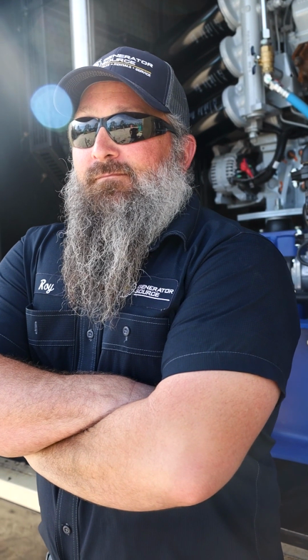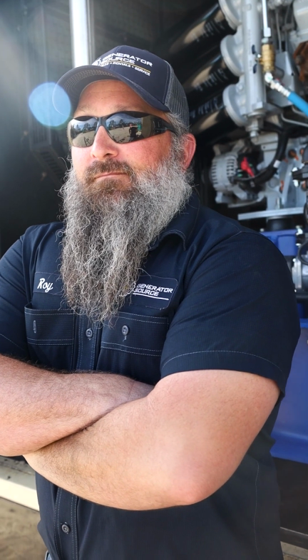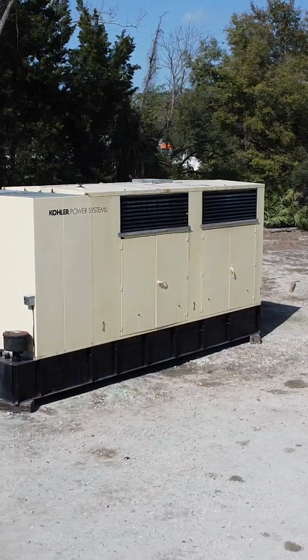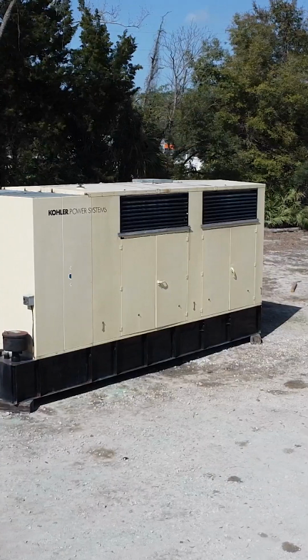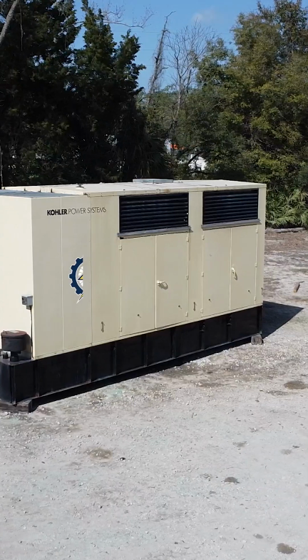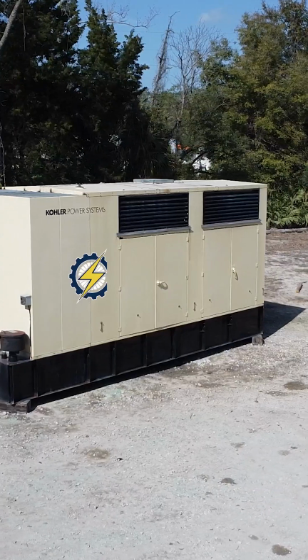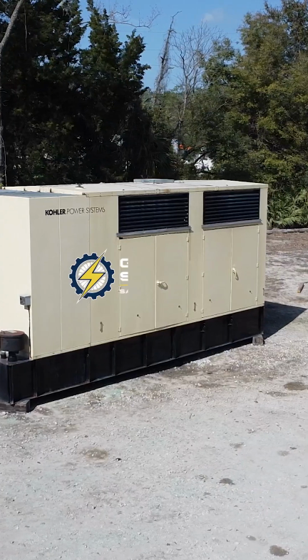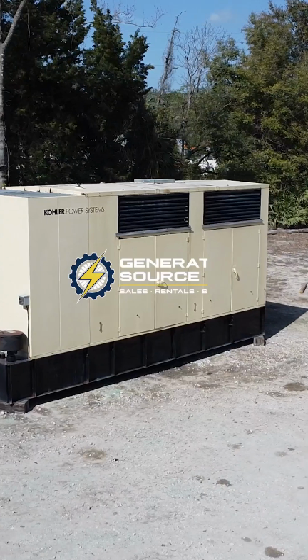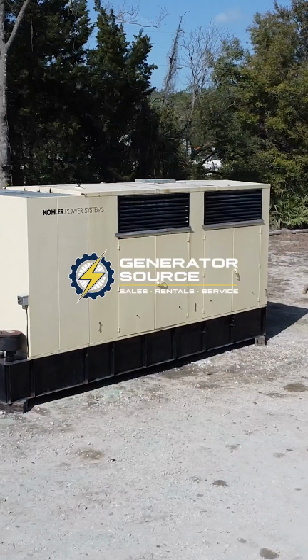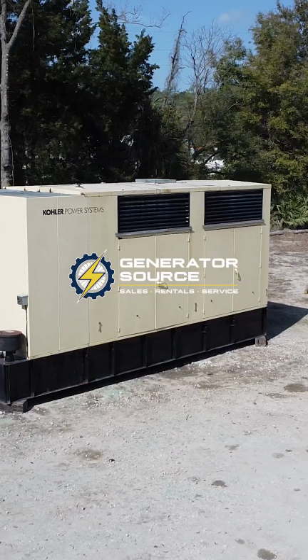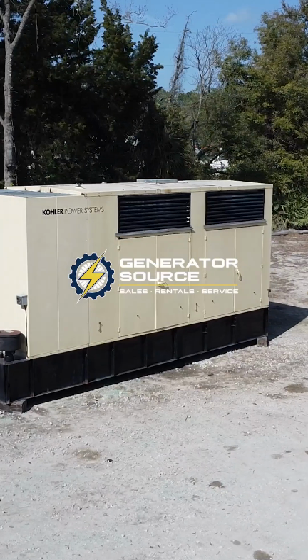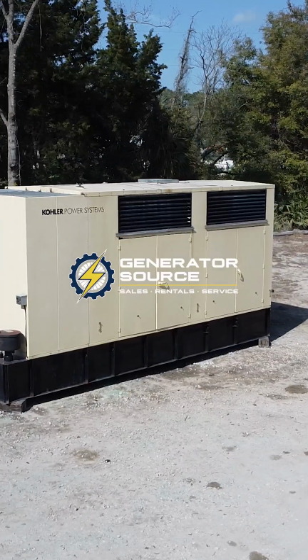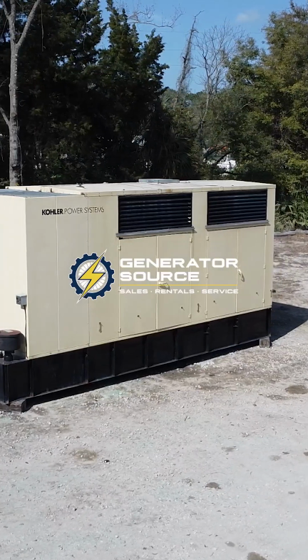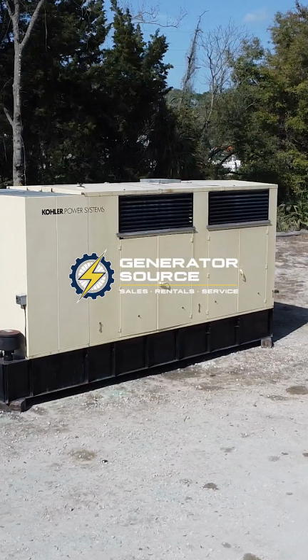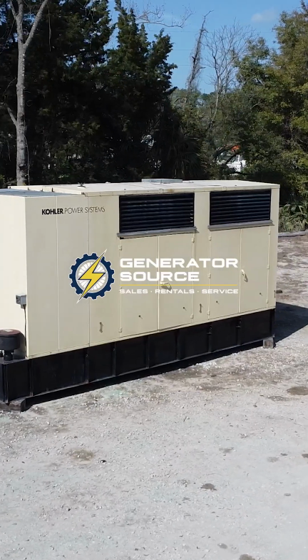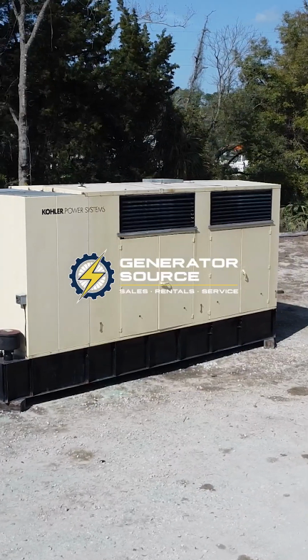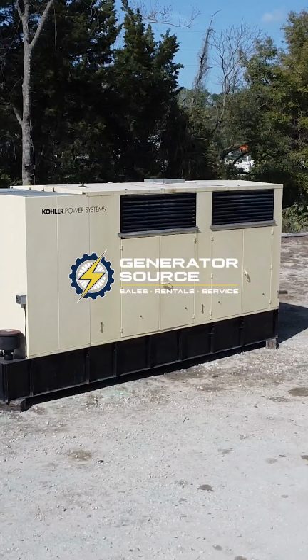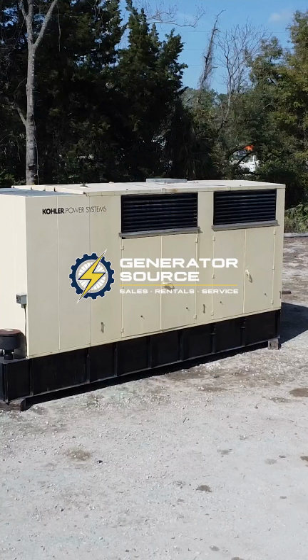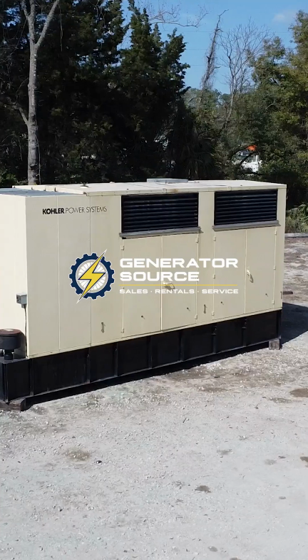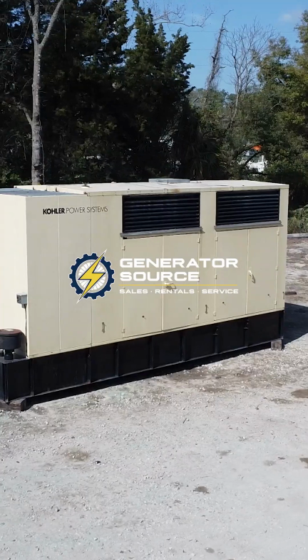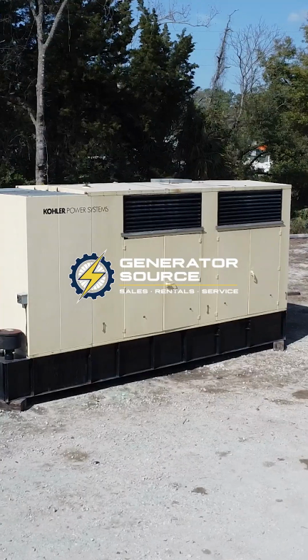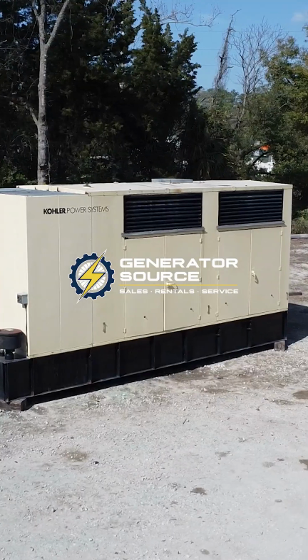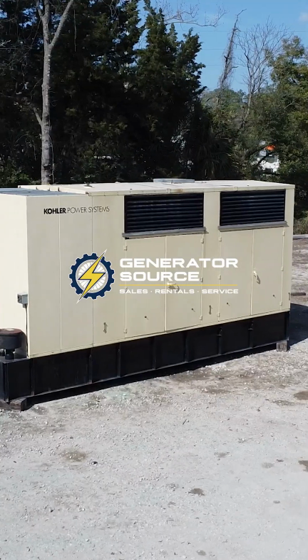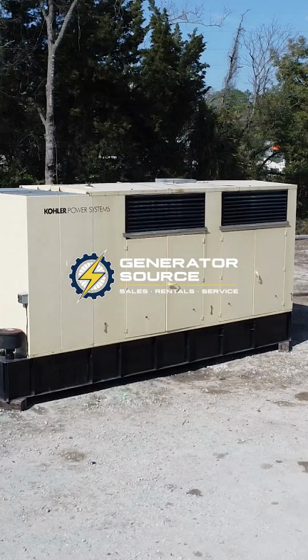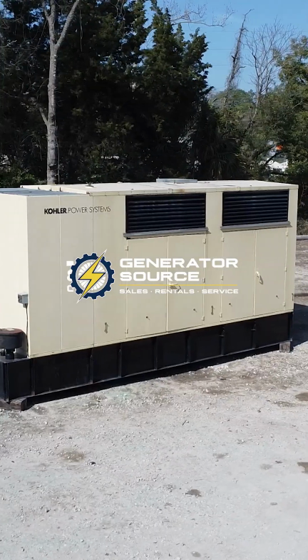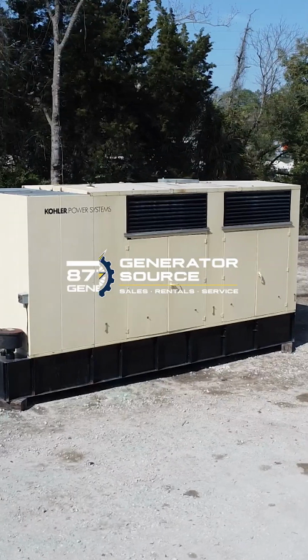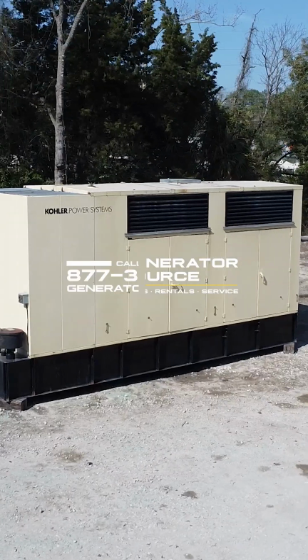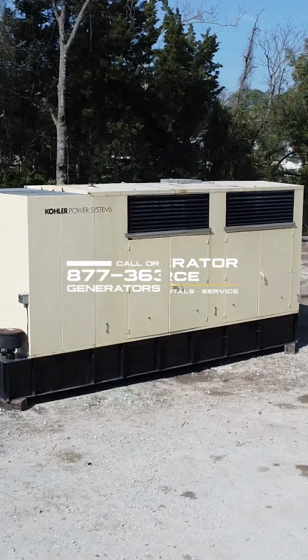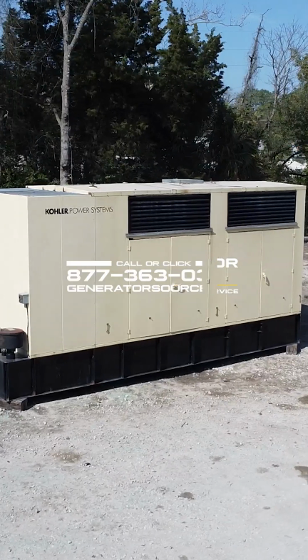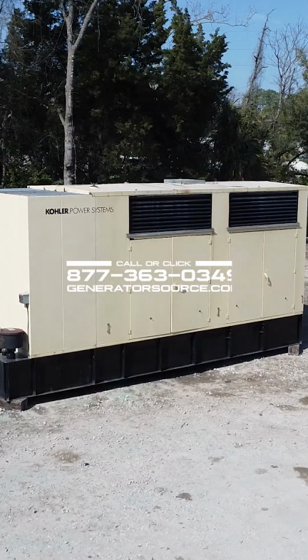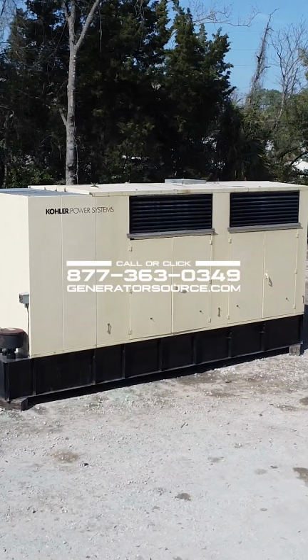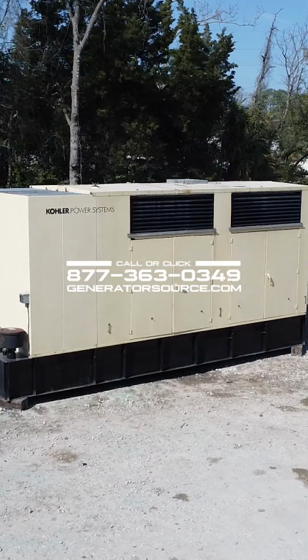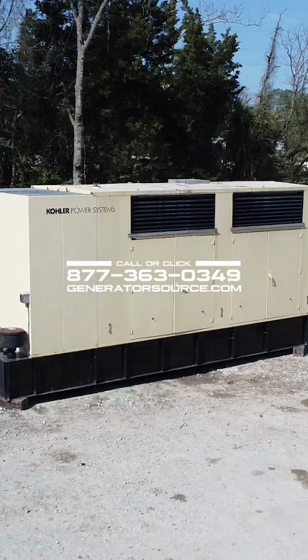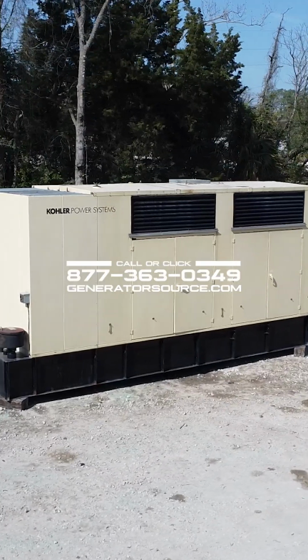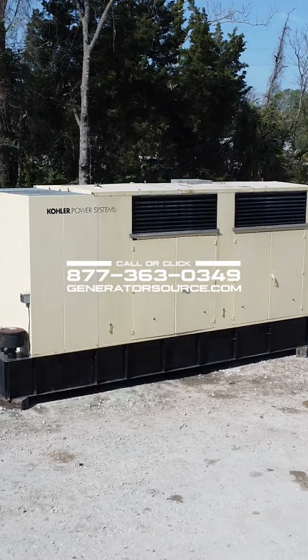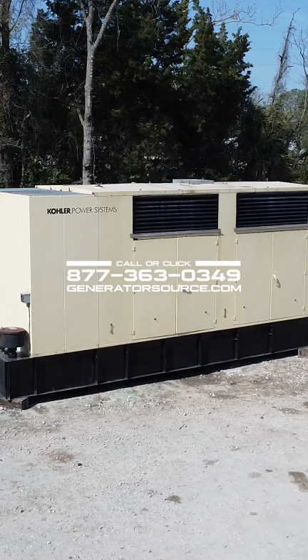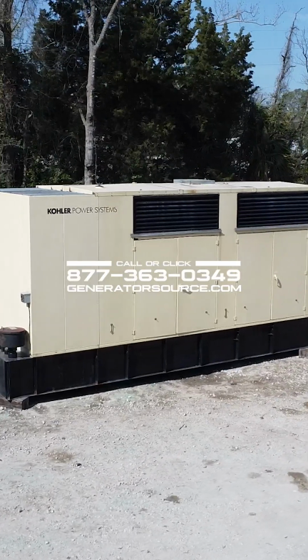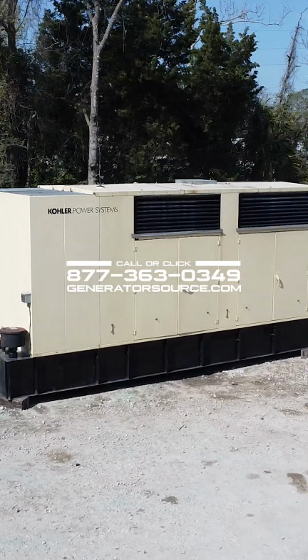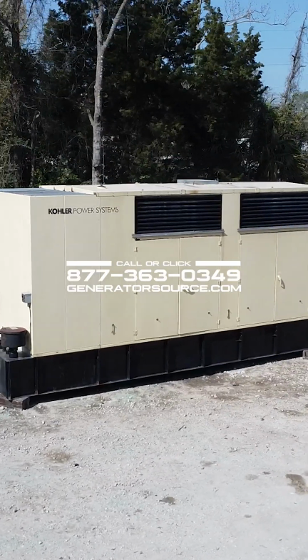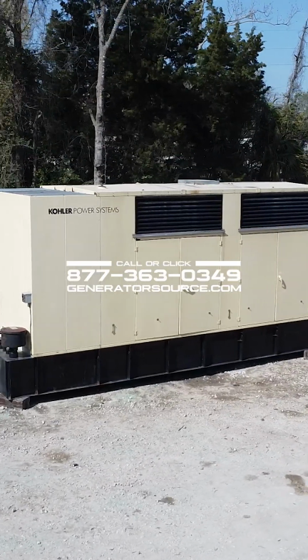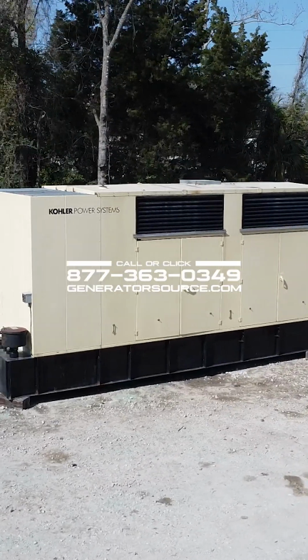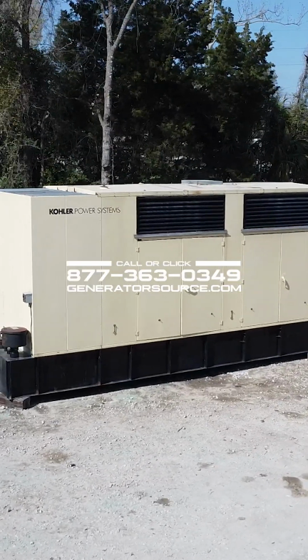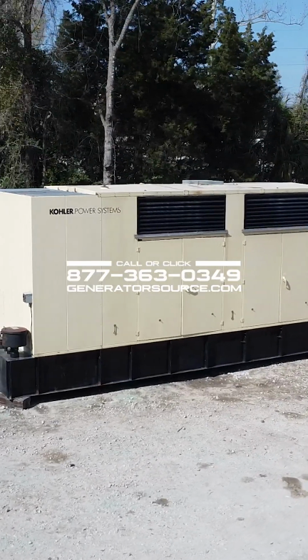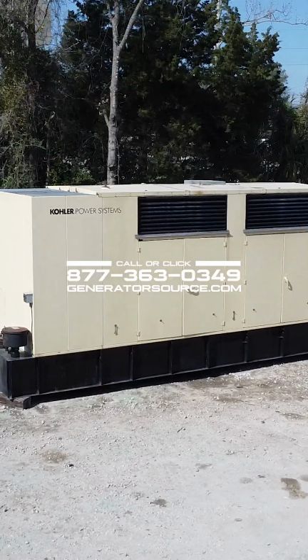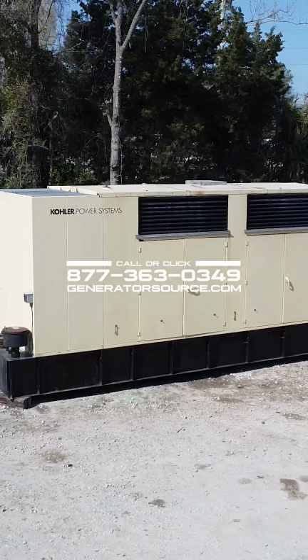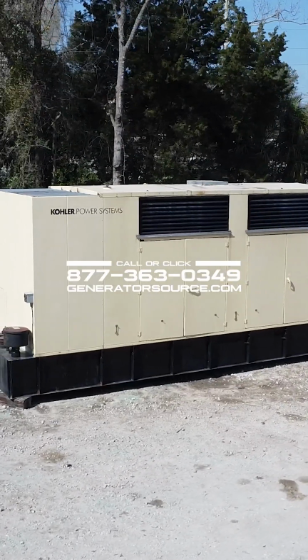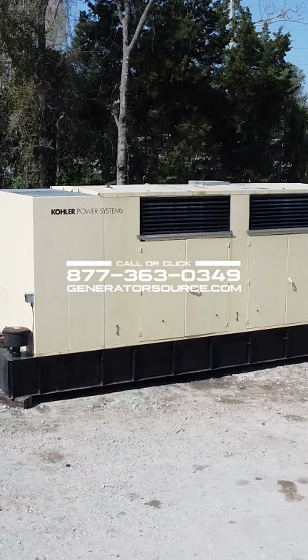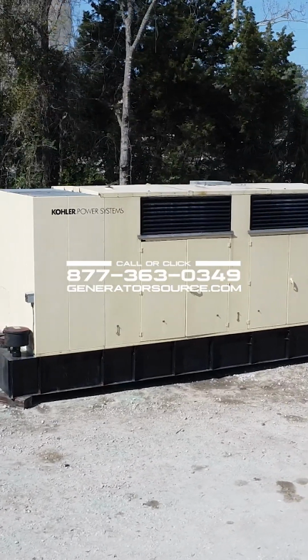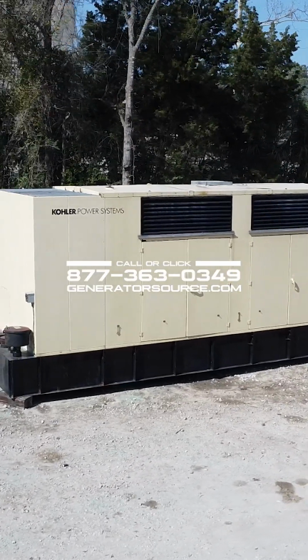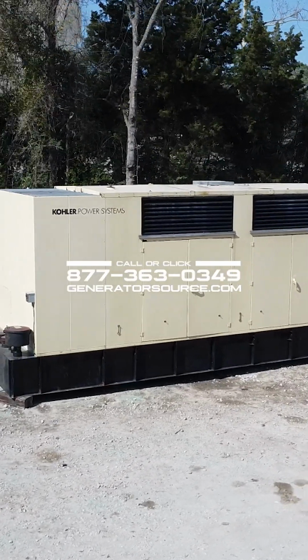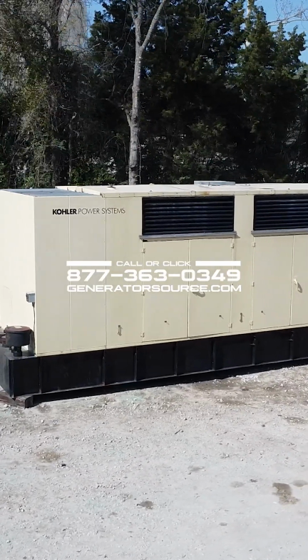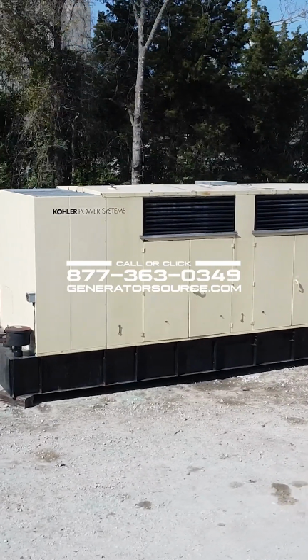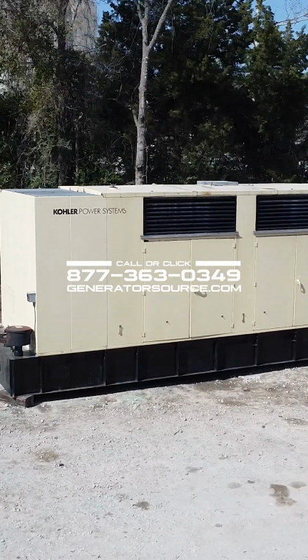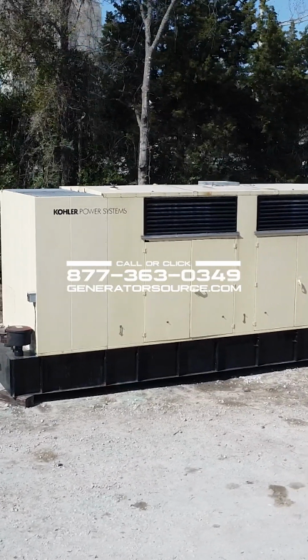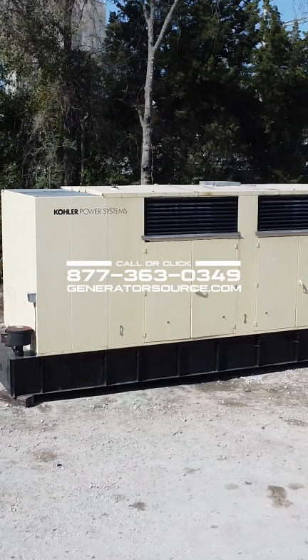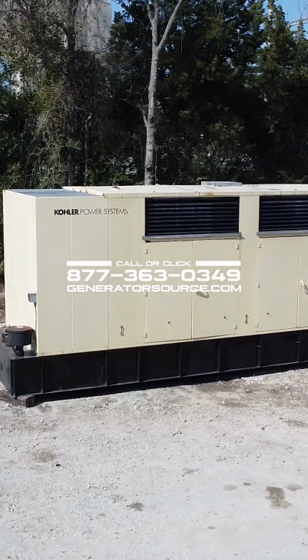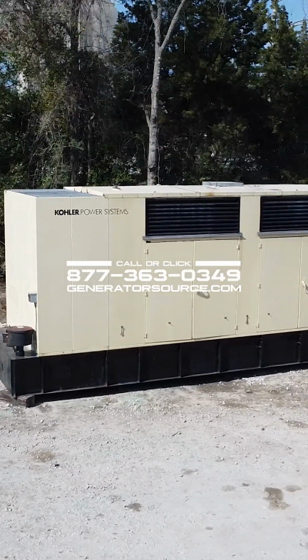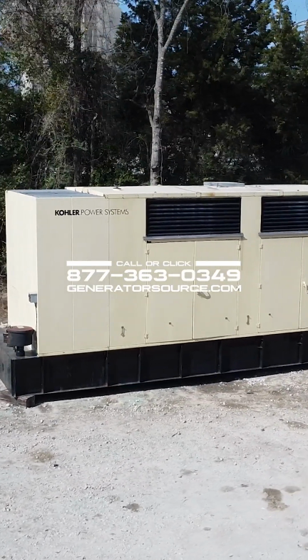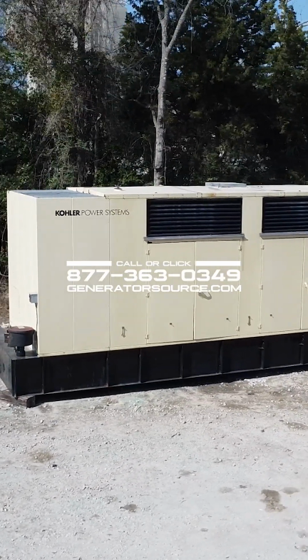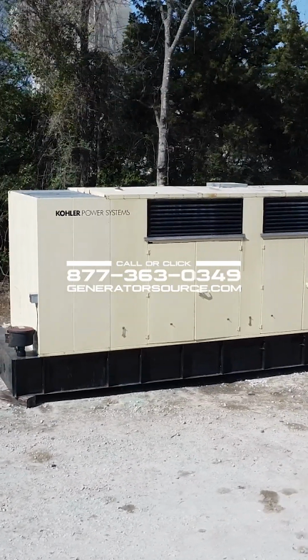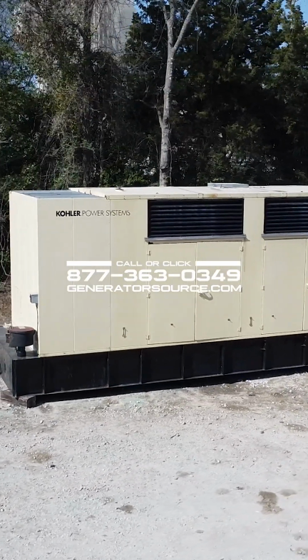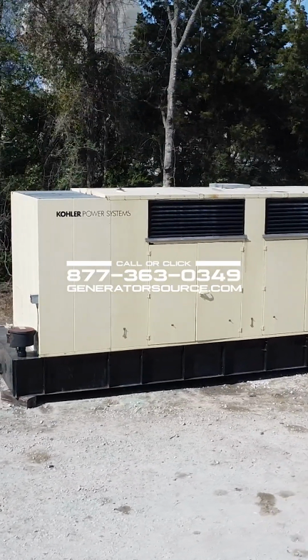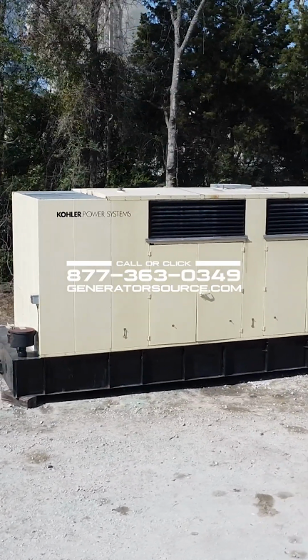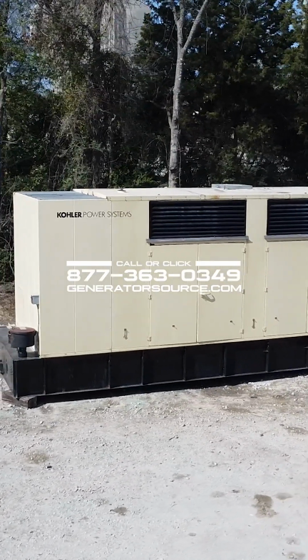If you need reliable power you can trust, give us a call. We'll see you next time.